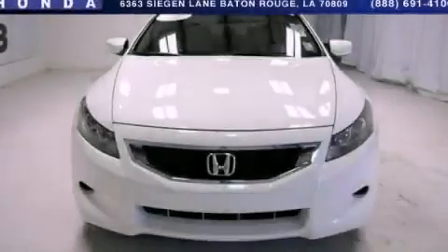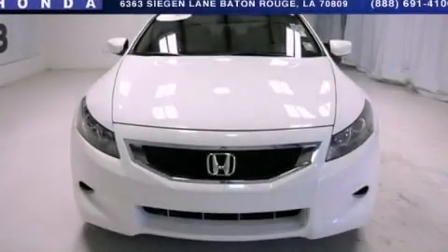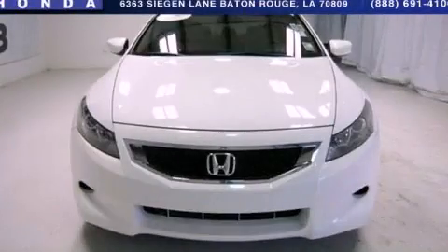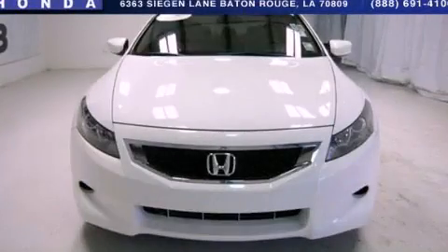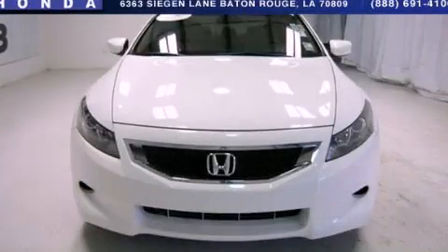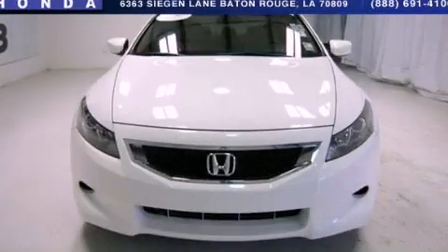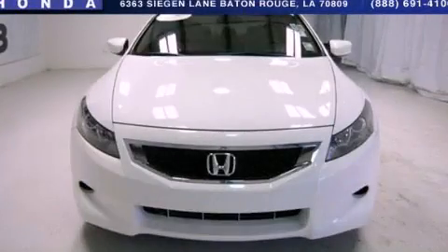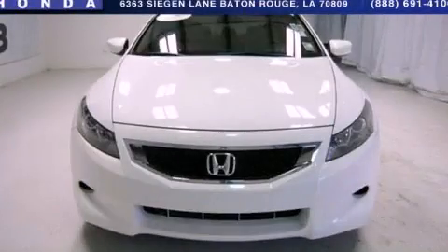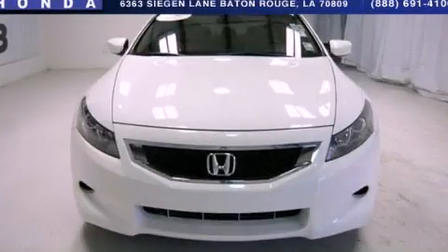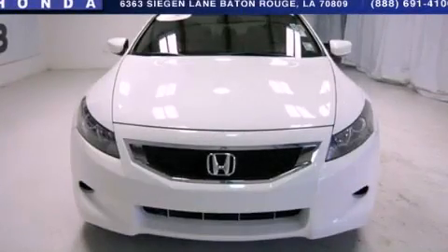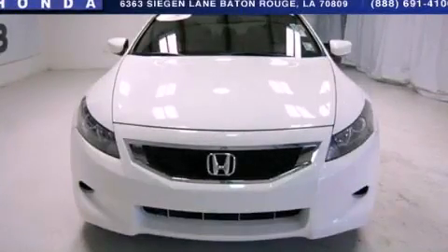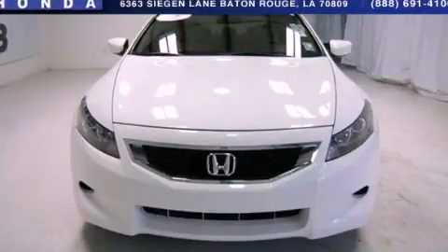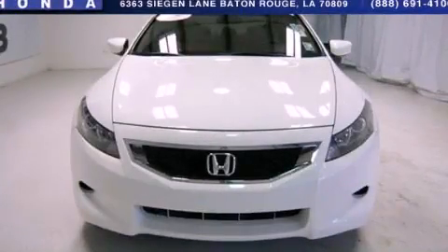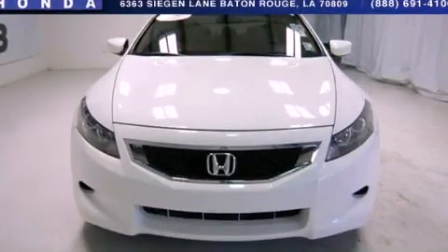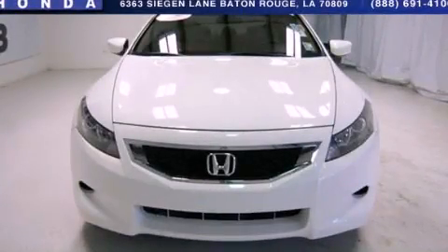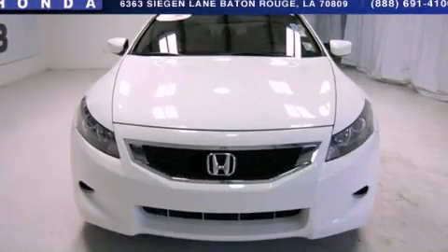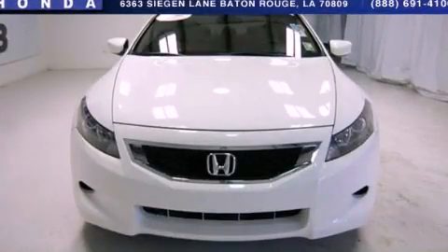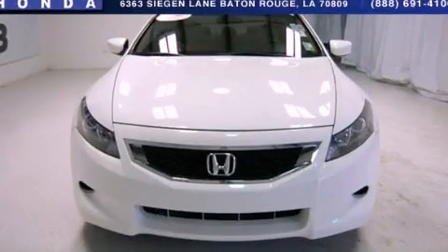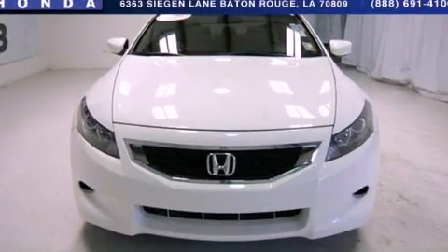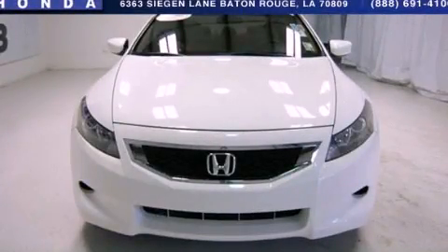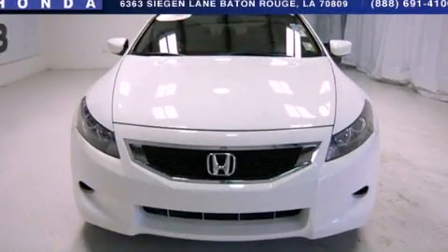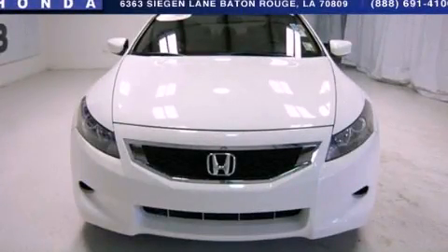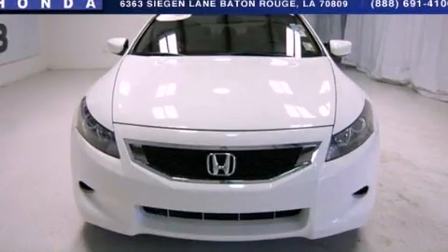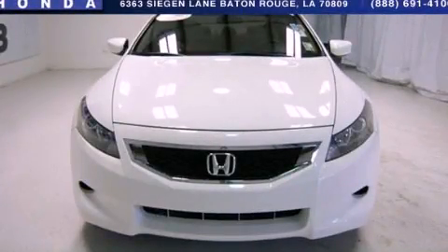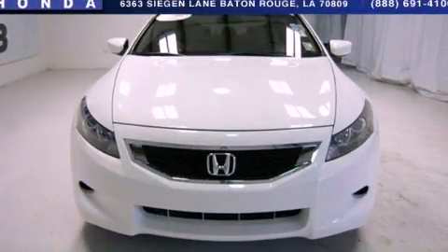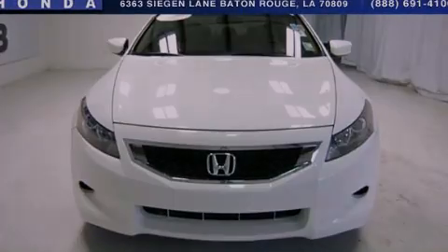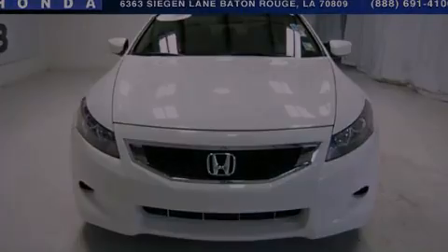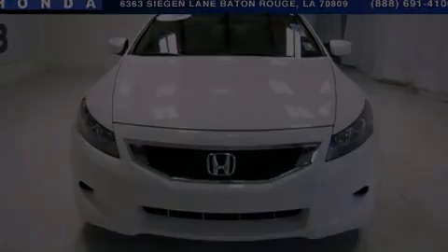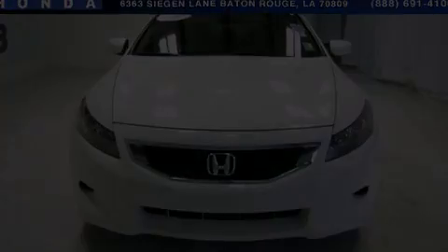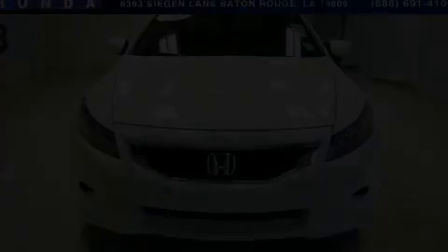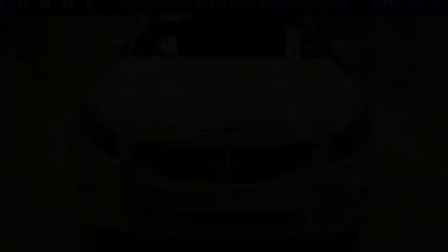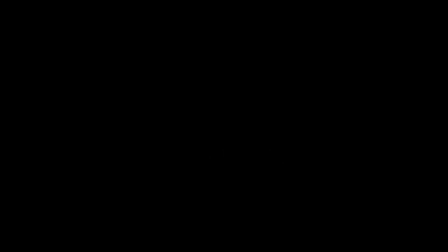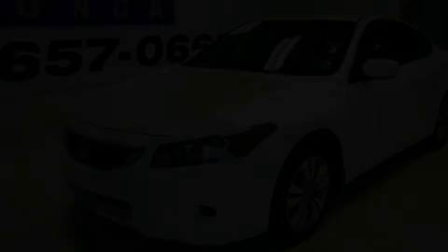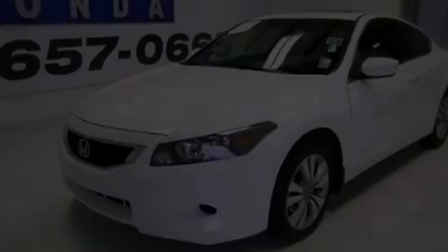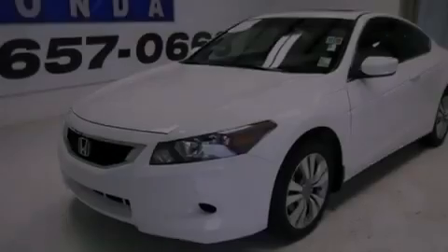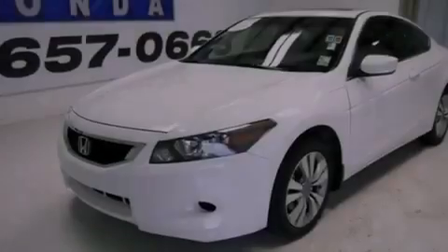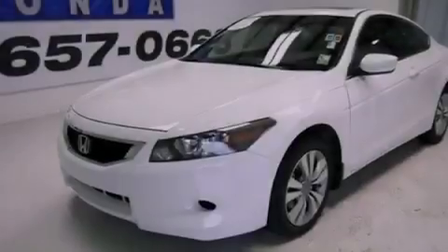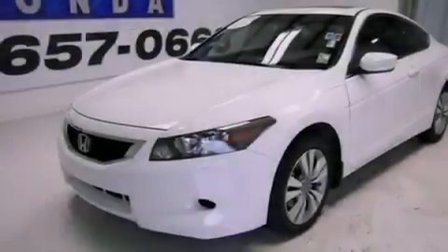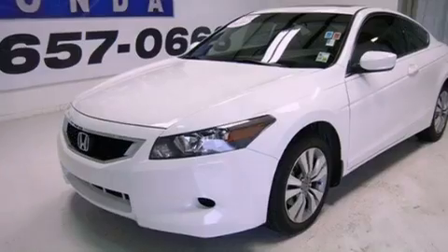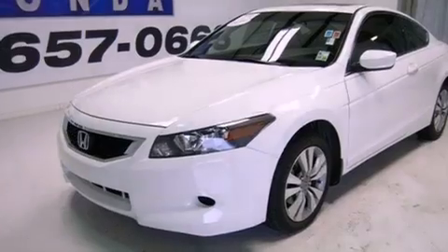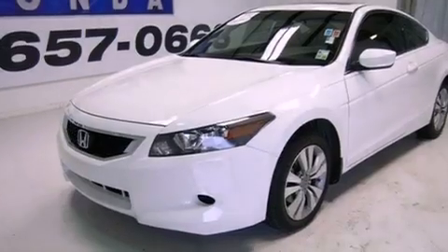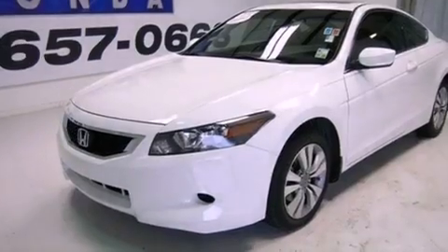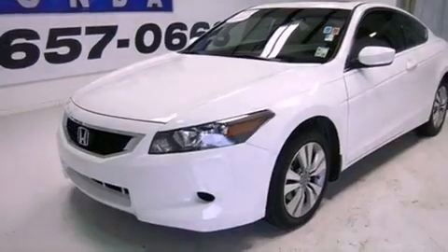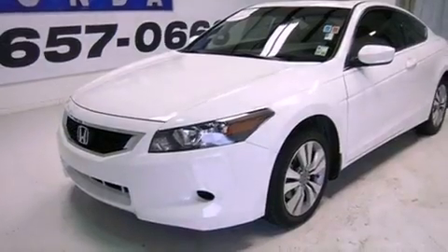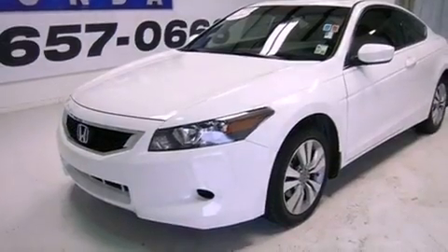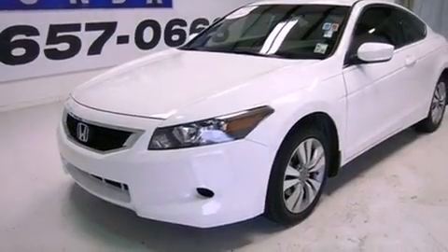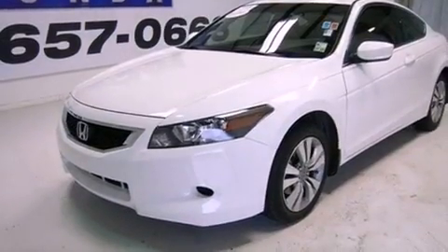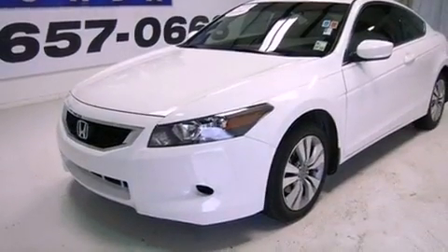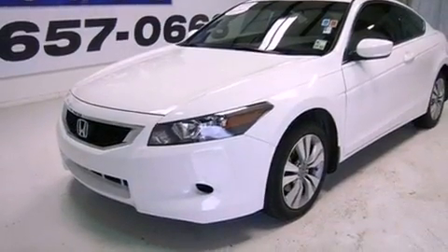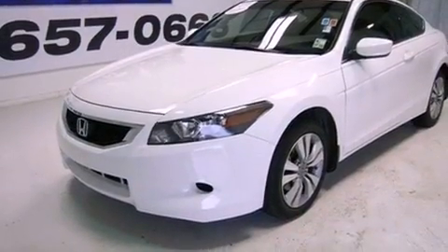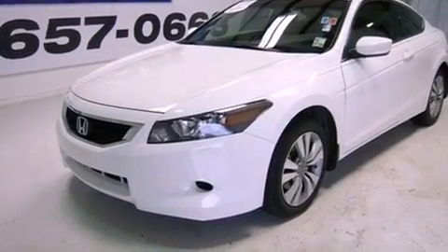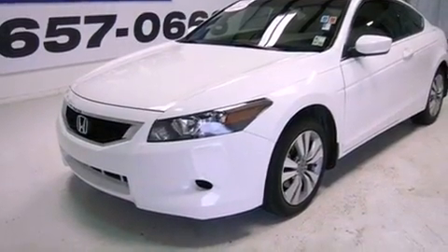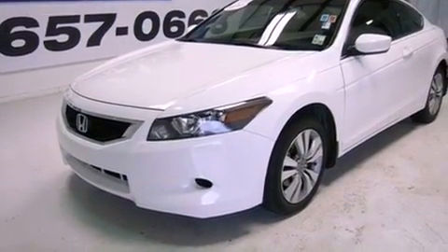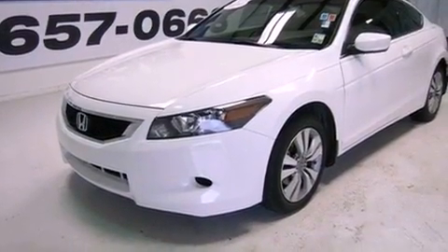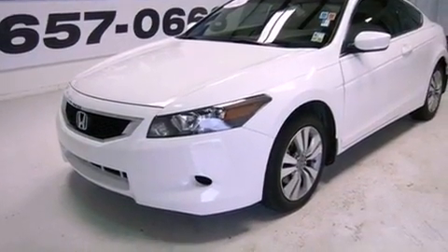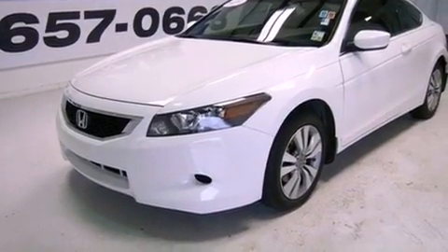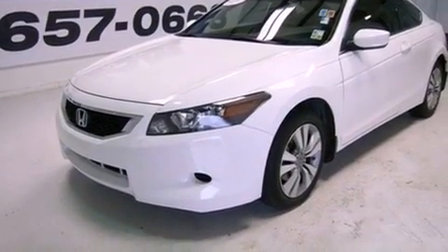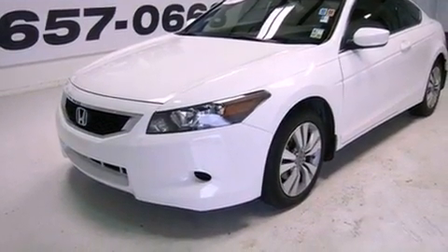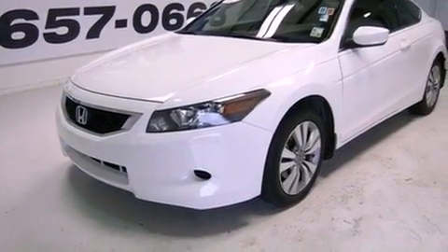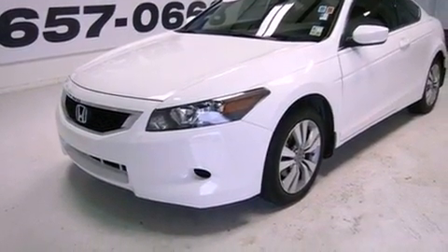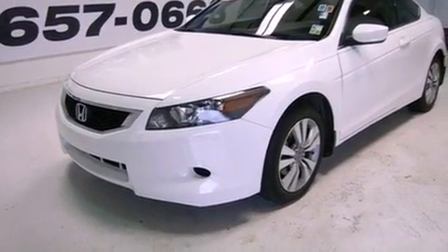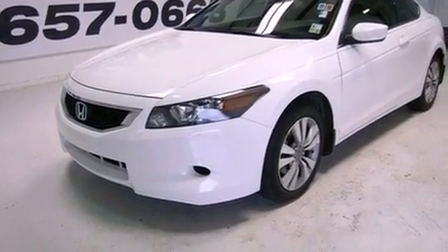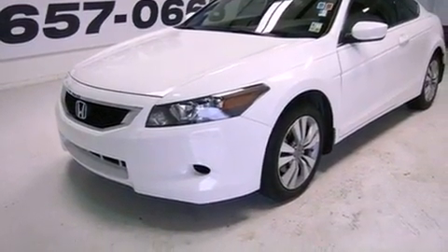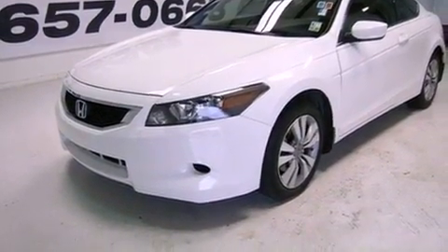This is a 2010 Honda Accord. It has a 2.4-liter 4-cylinder engine and a 5-speed automatic transmission.